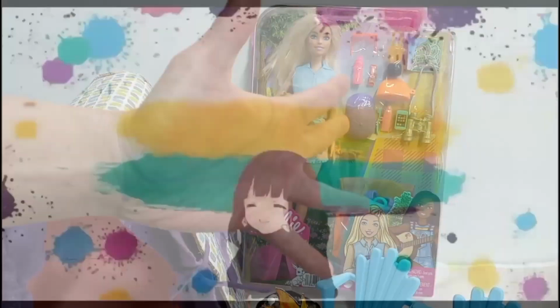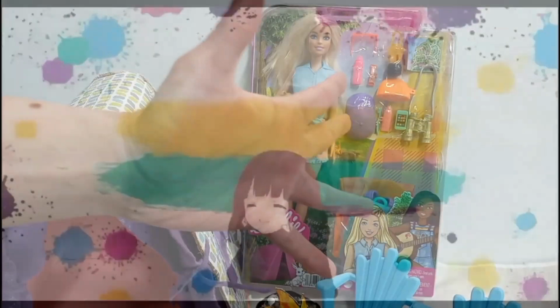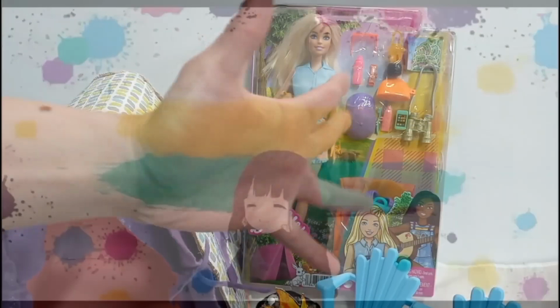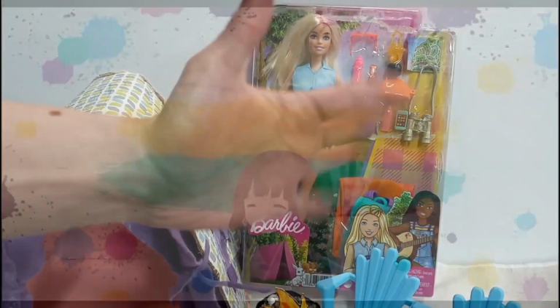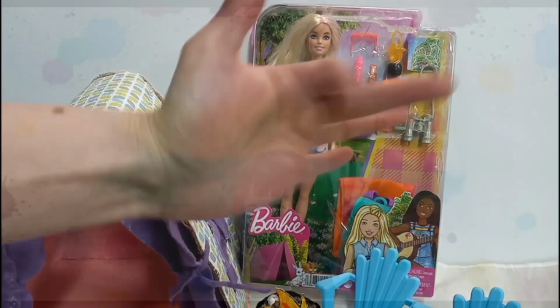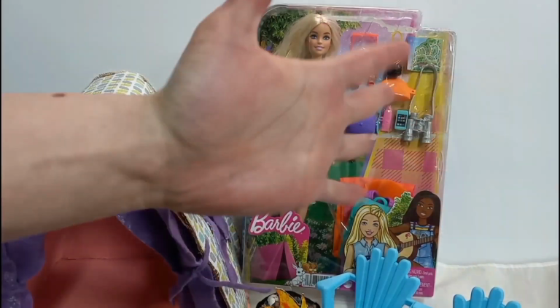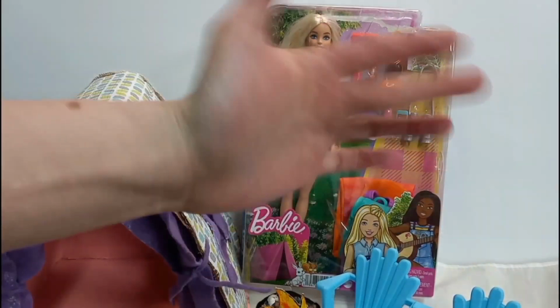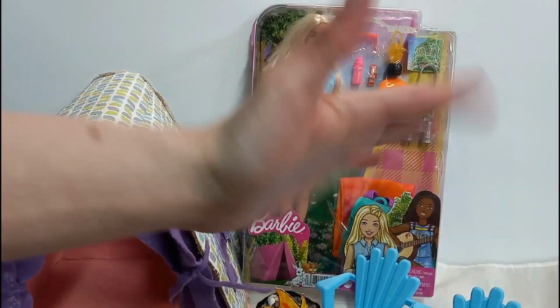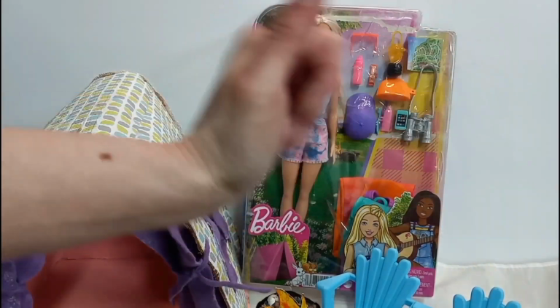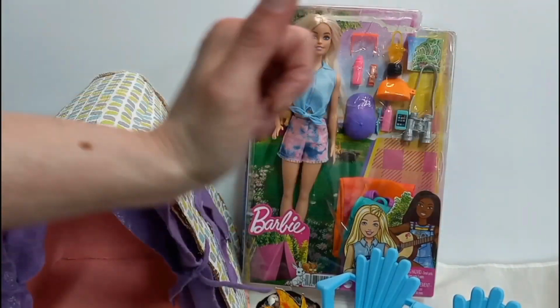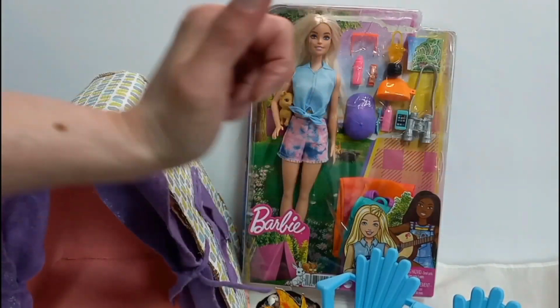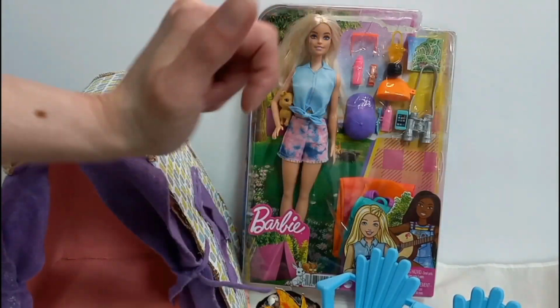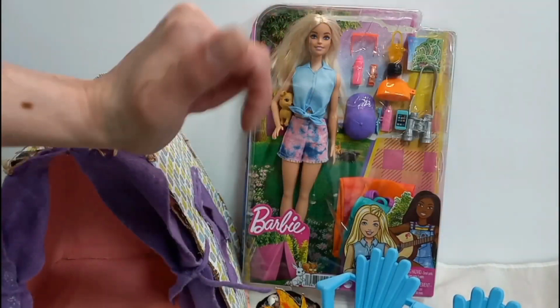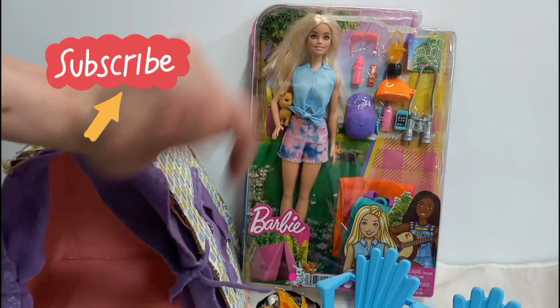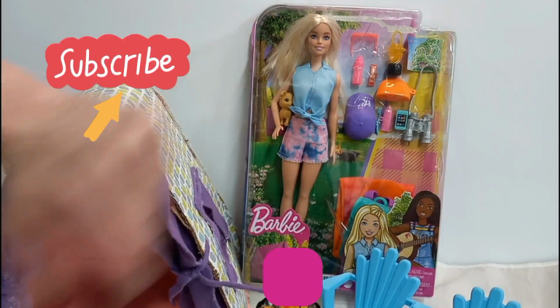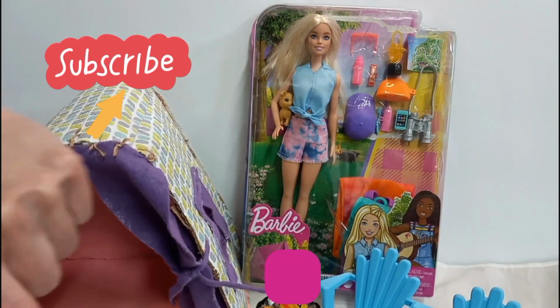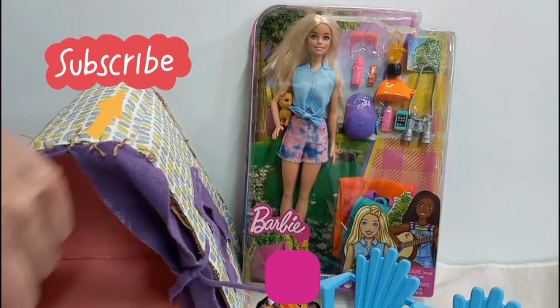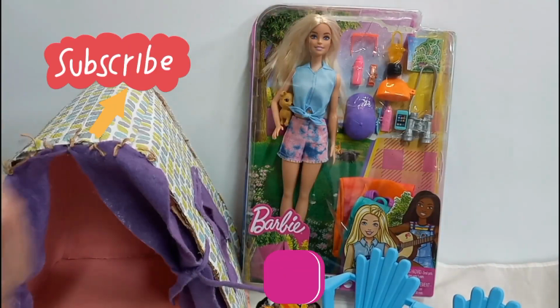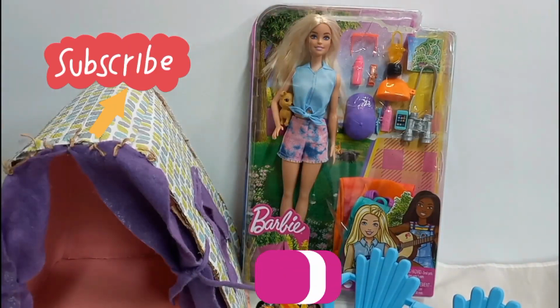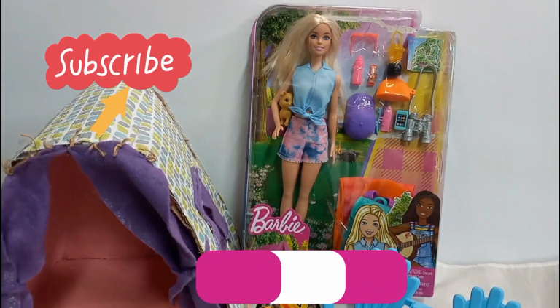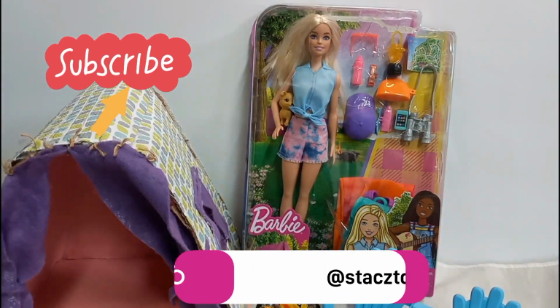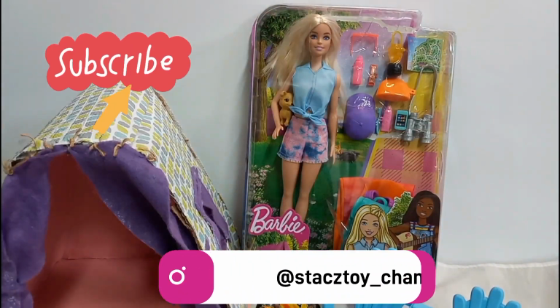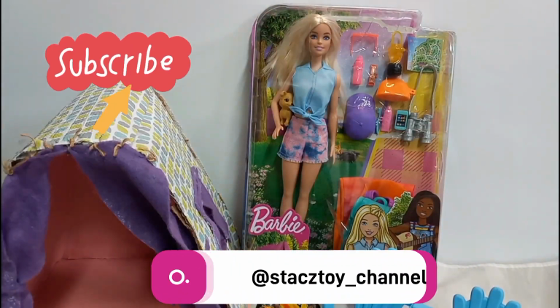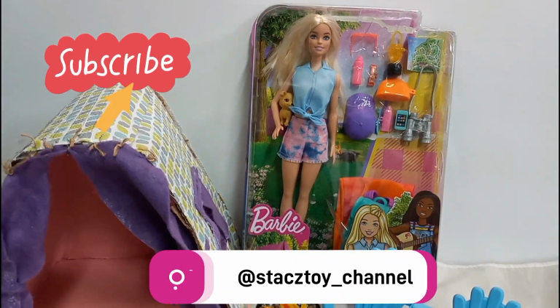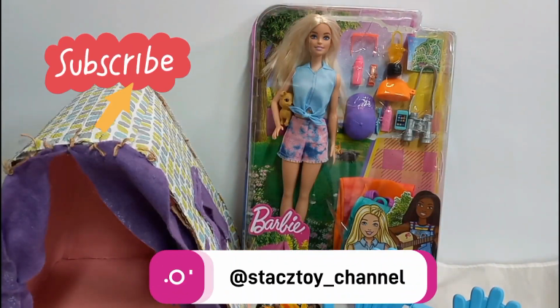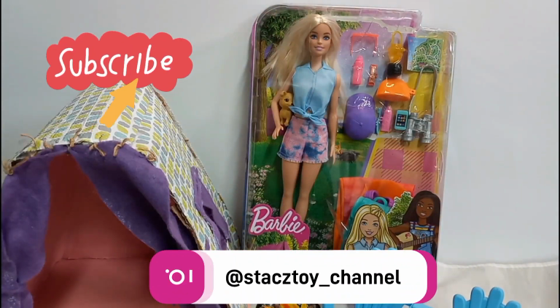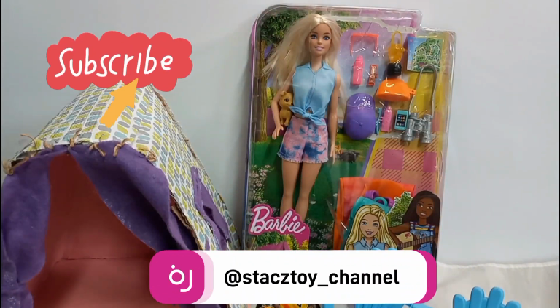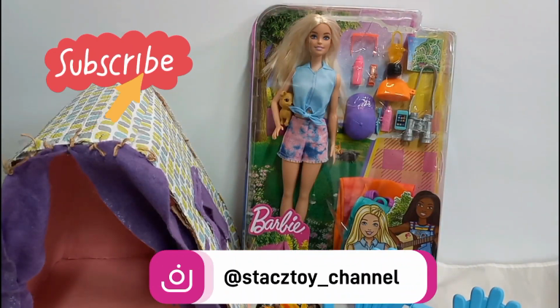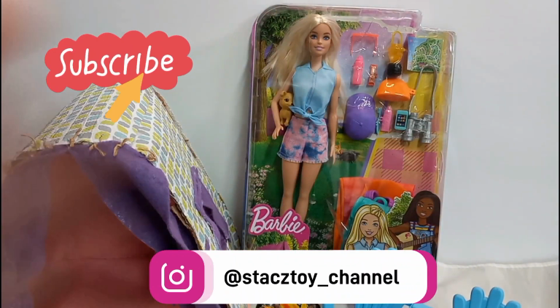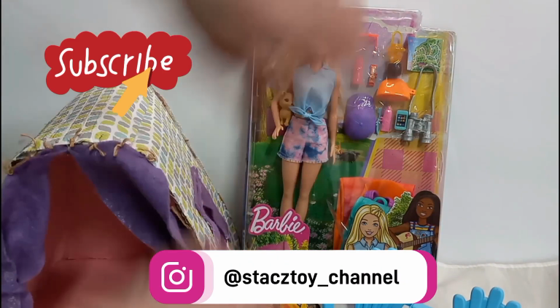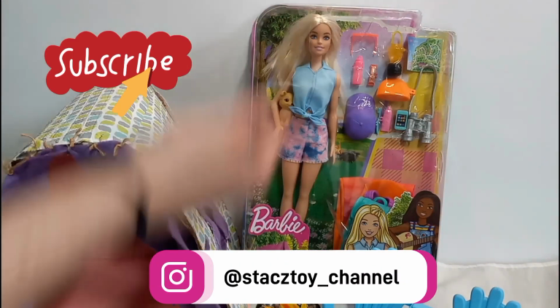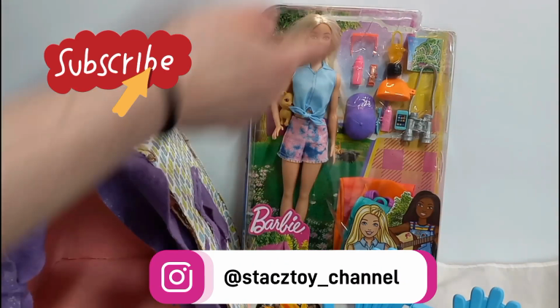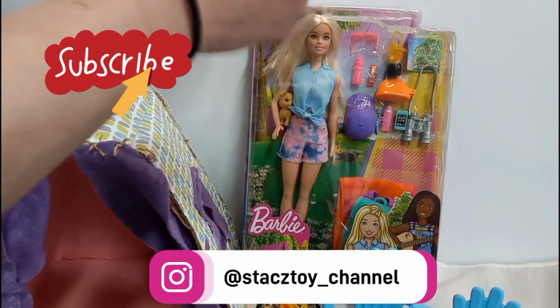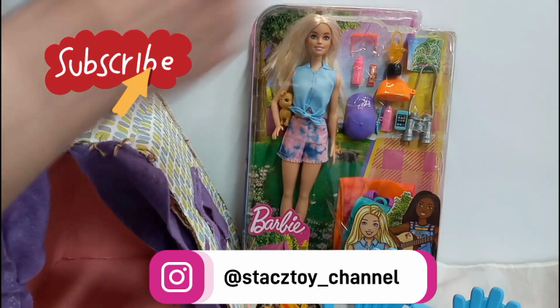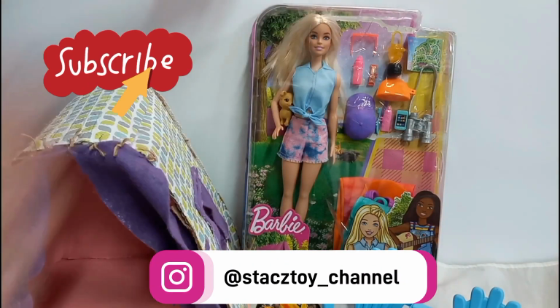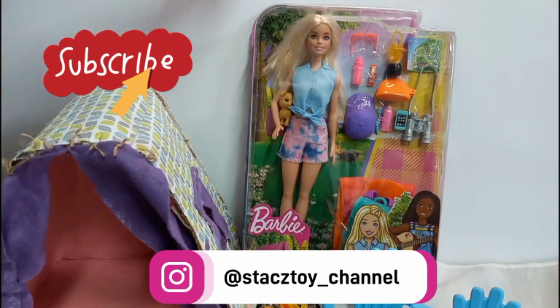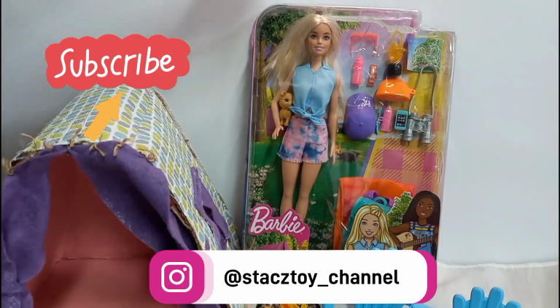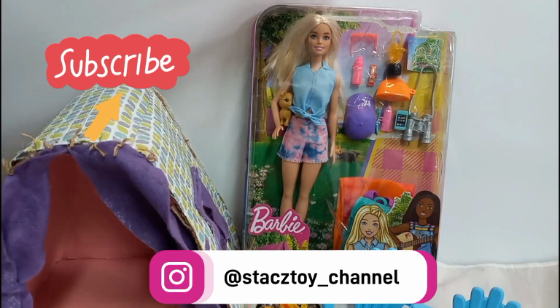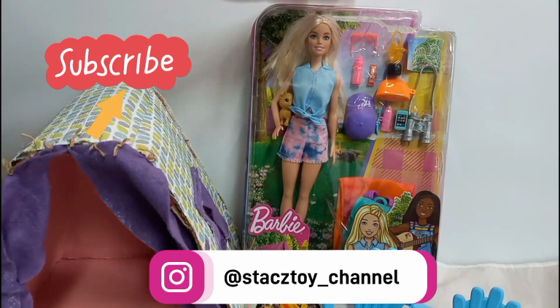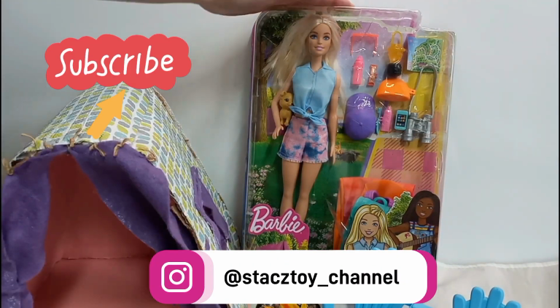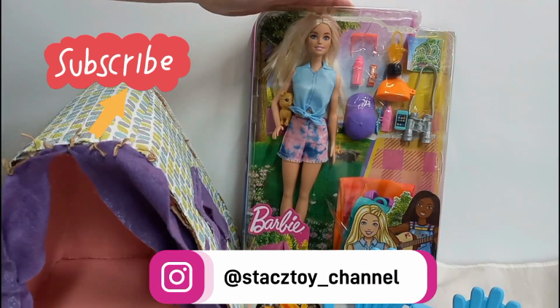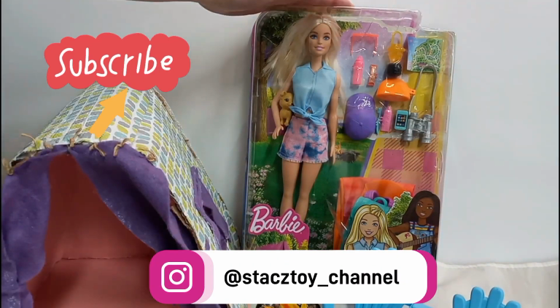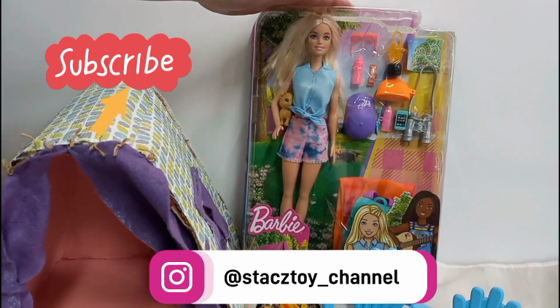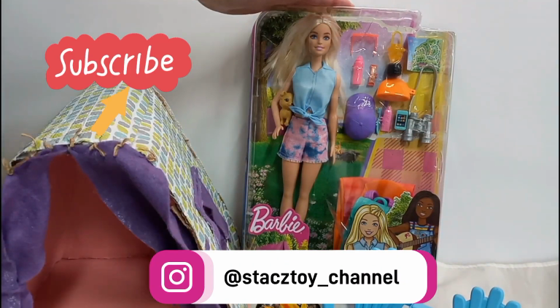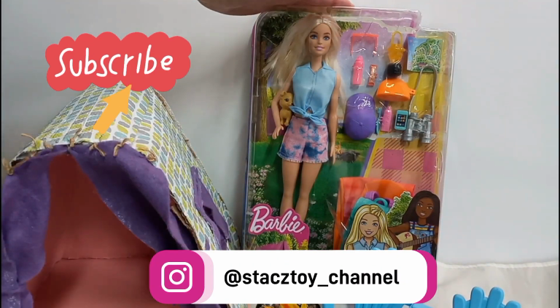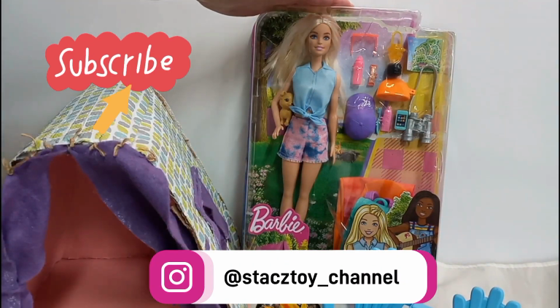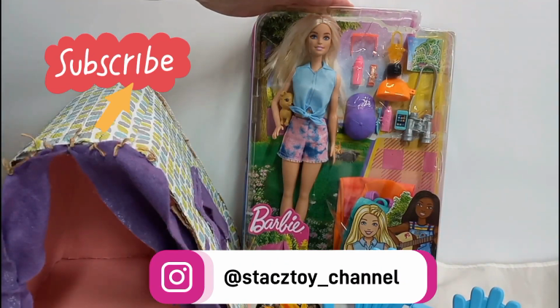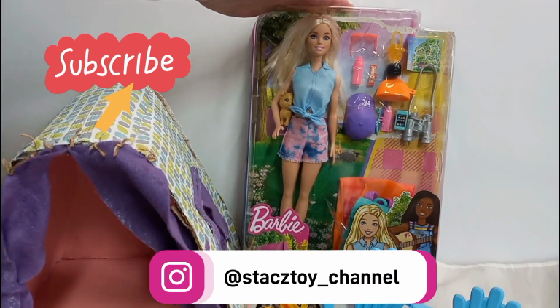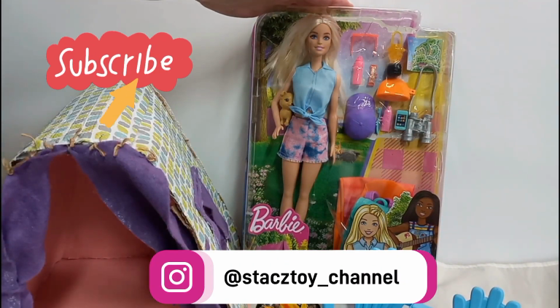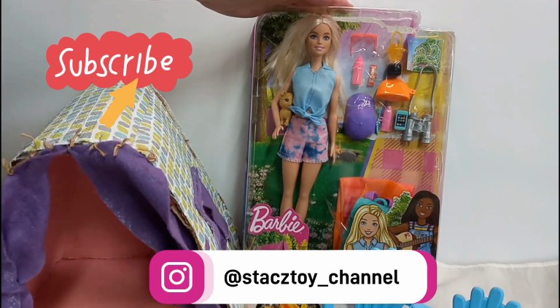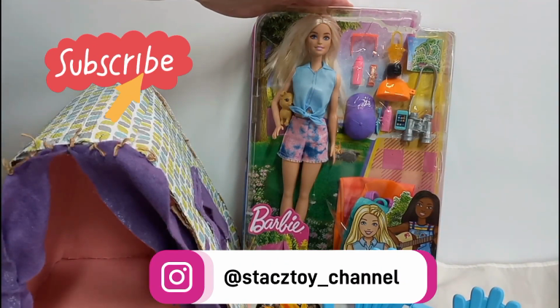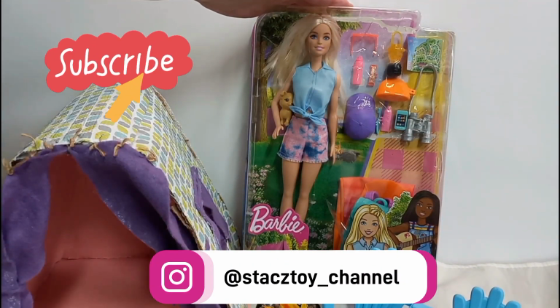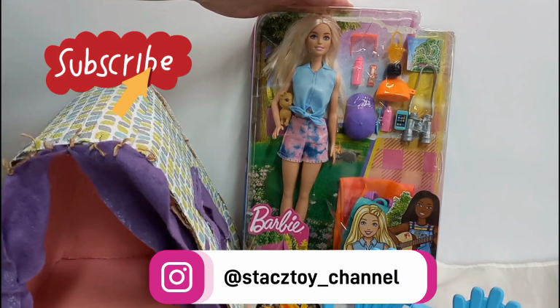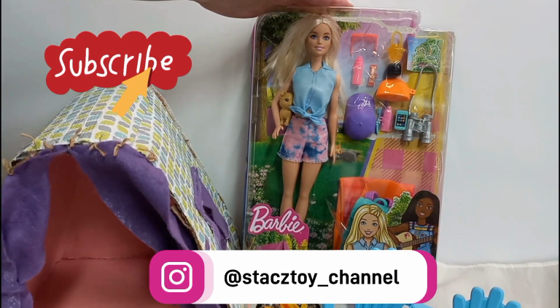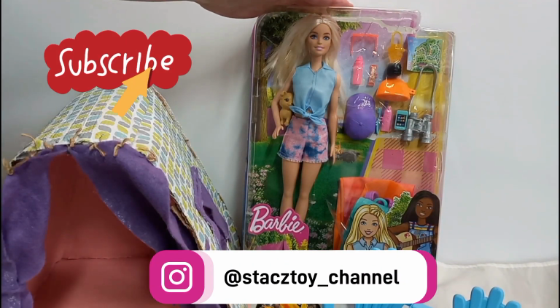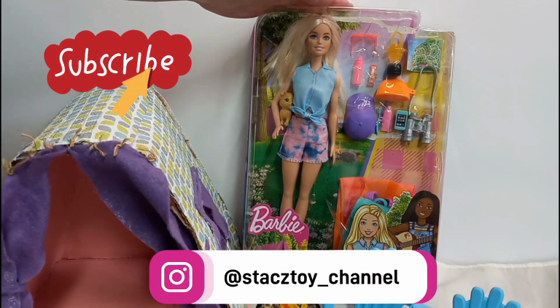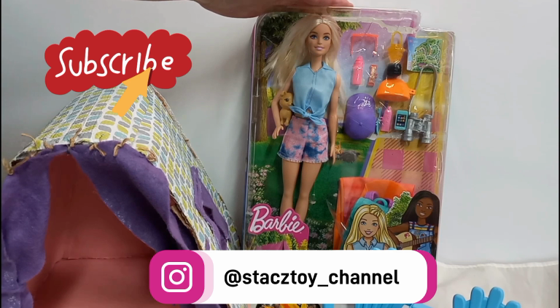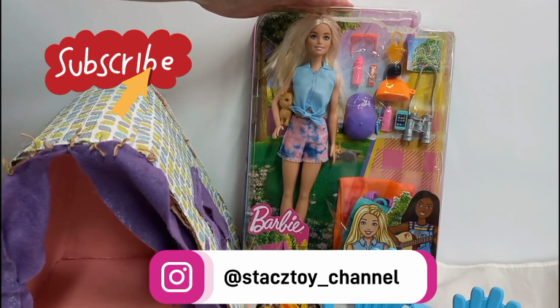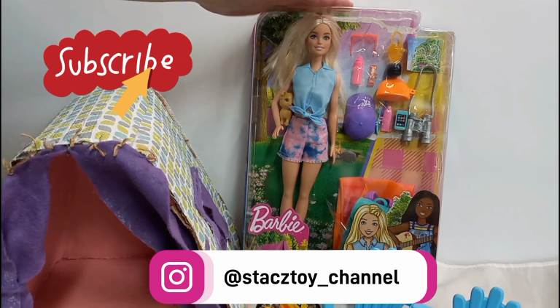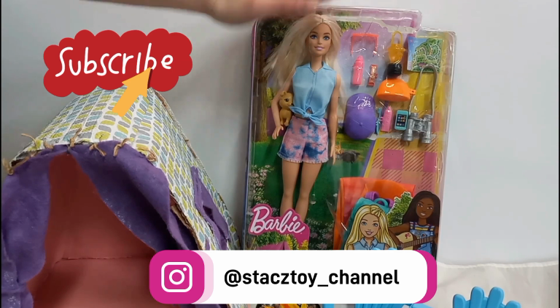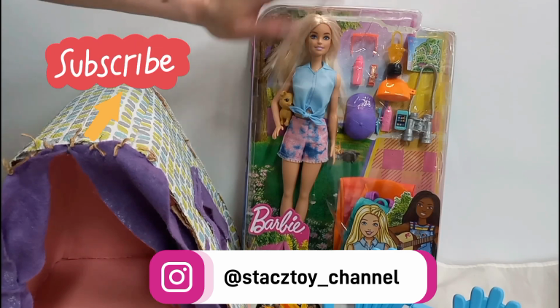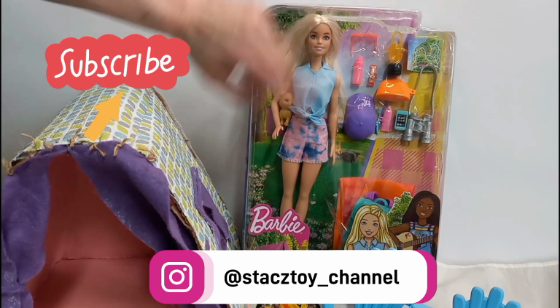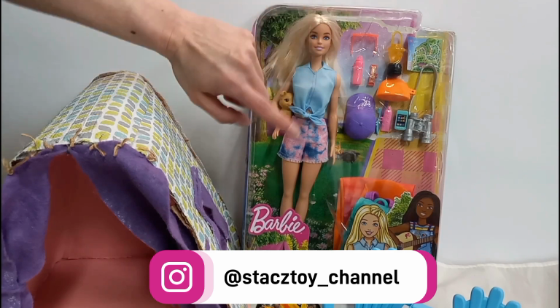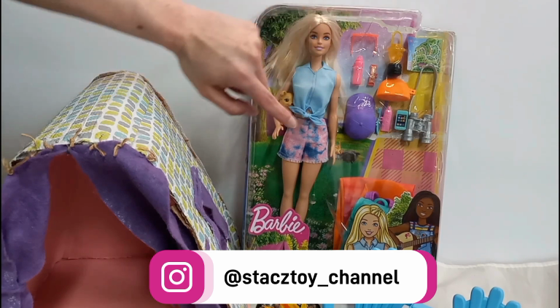Hi everybody! Welcome back to Stacey's Toa channel. Today I'm going to be unboxing a Barbie camping set.